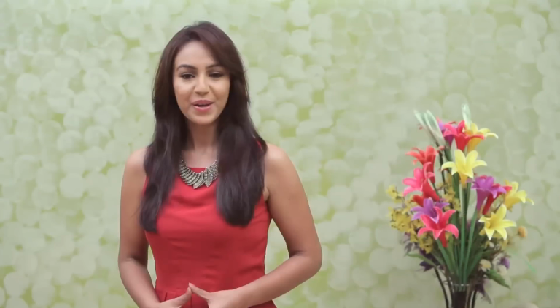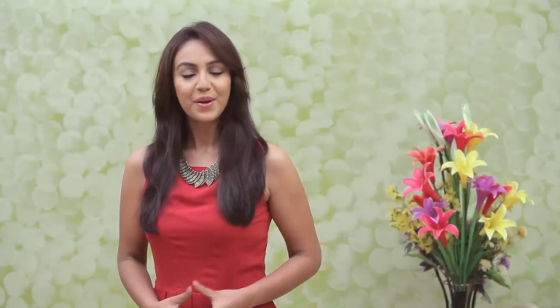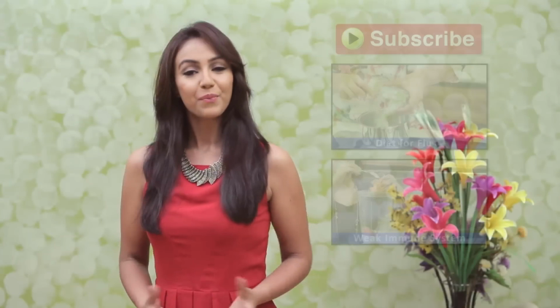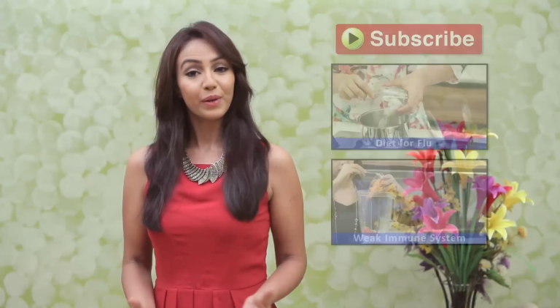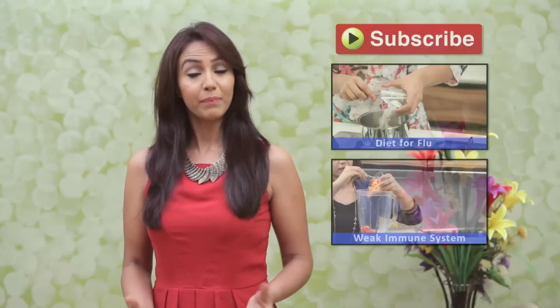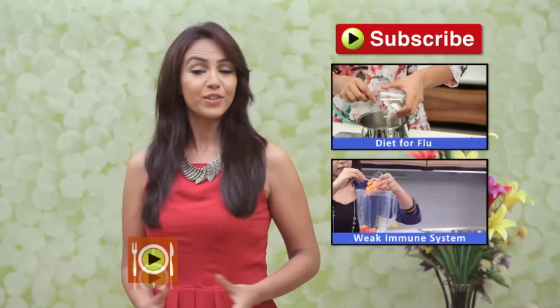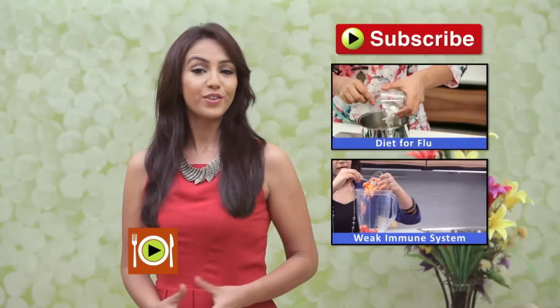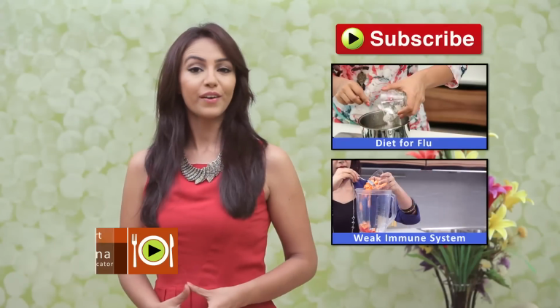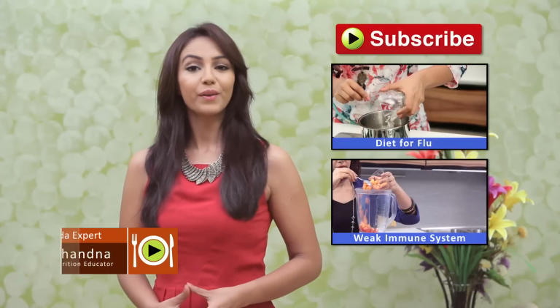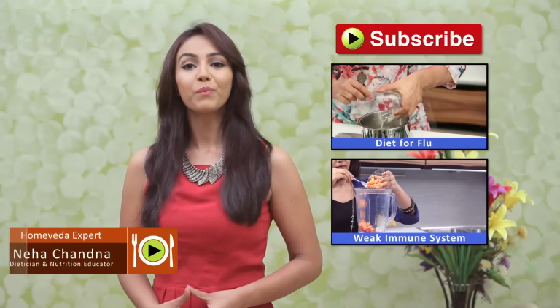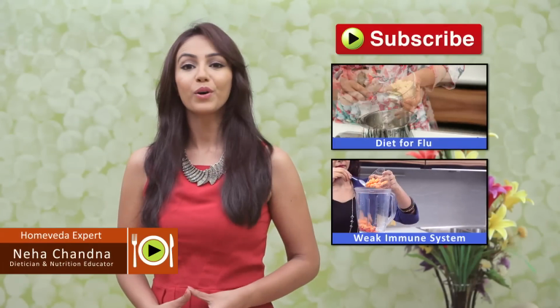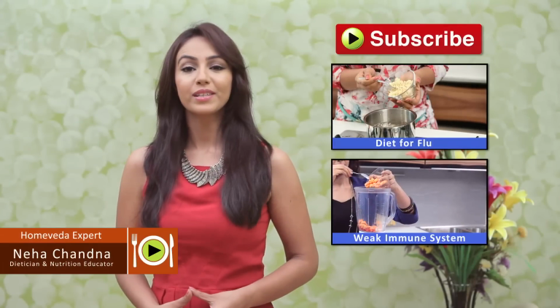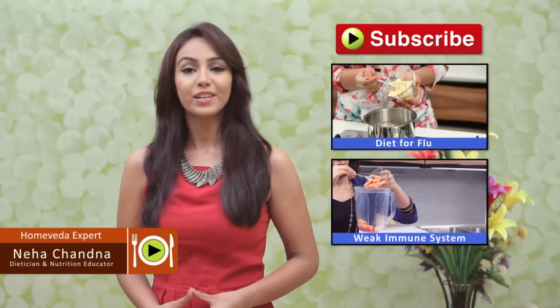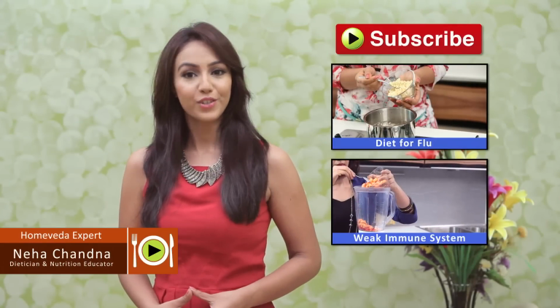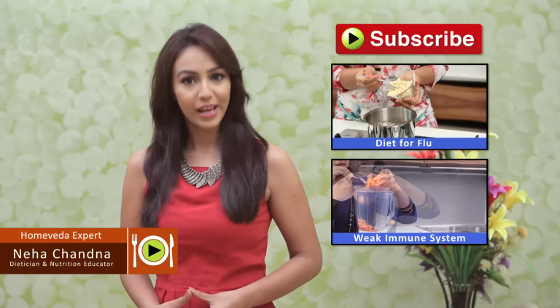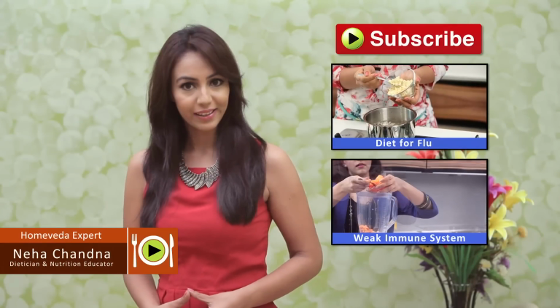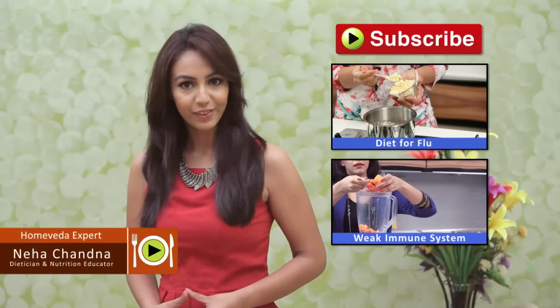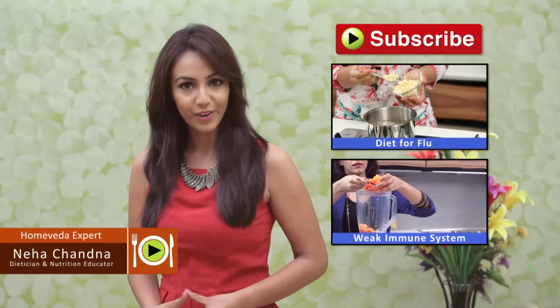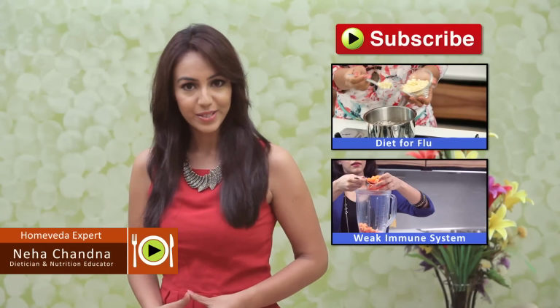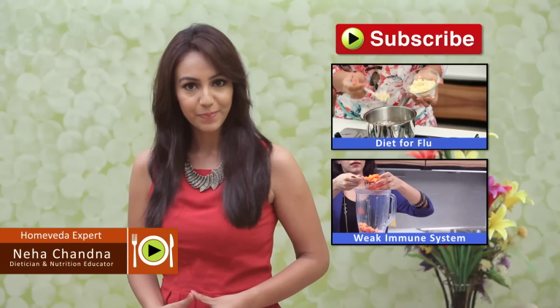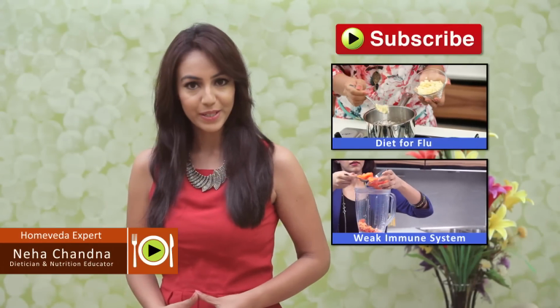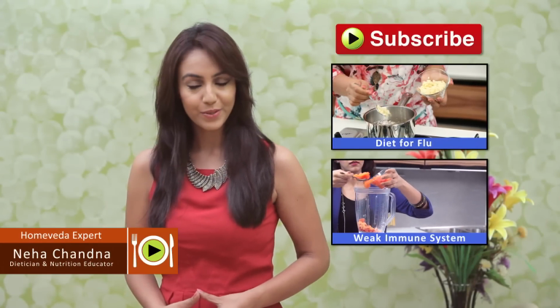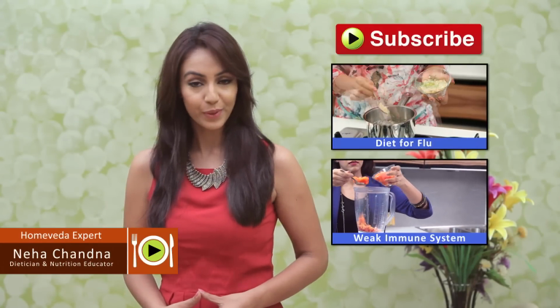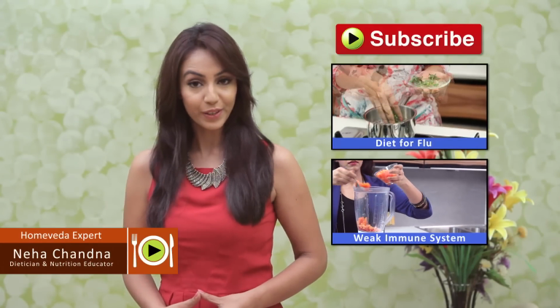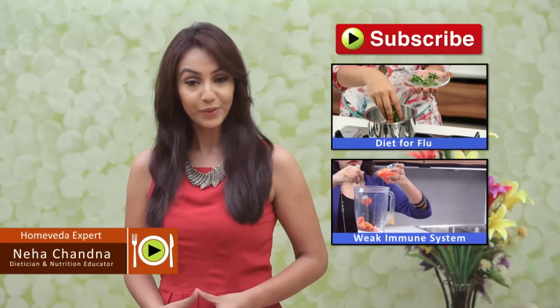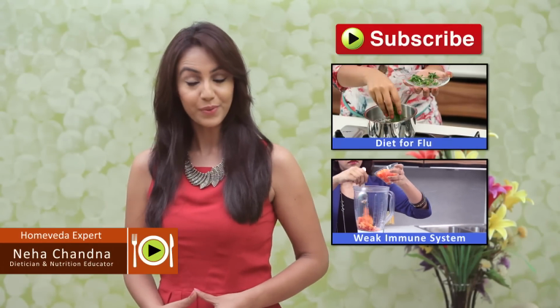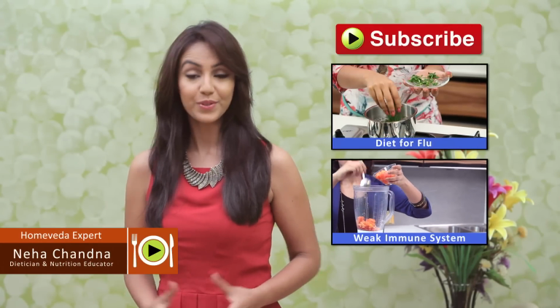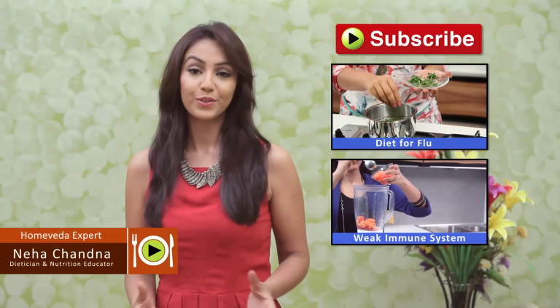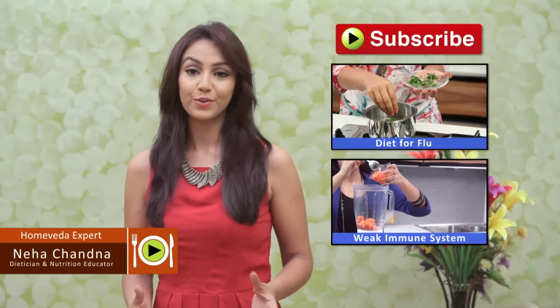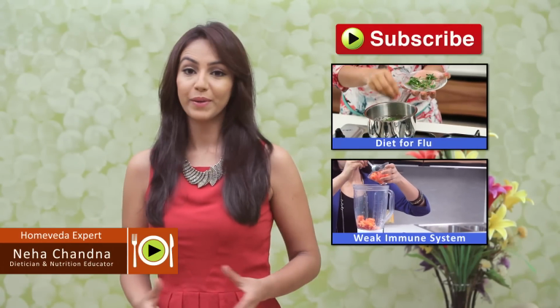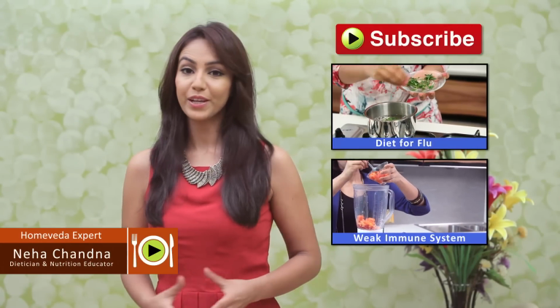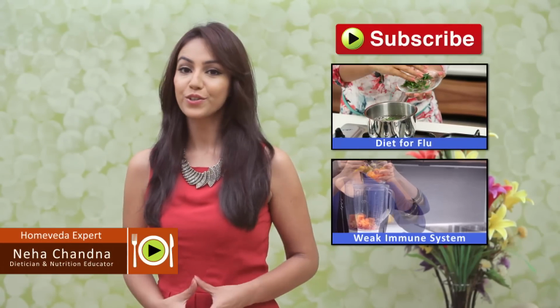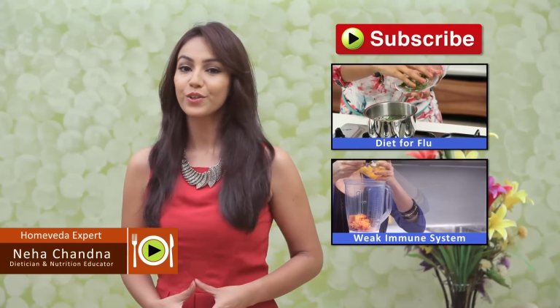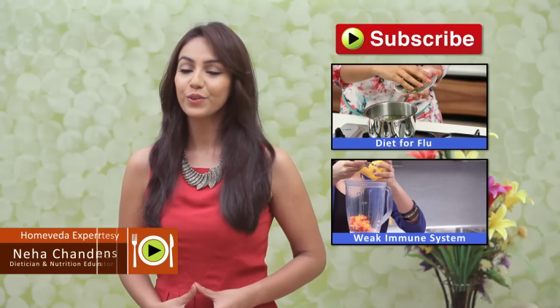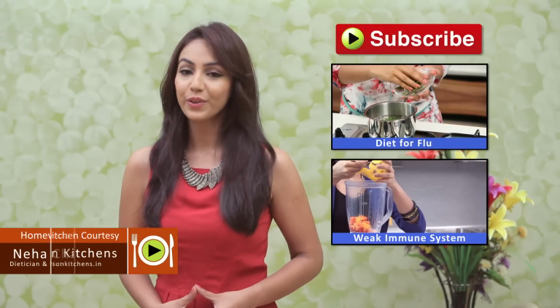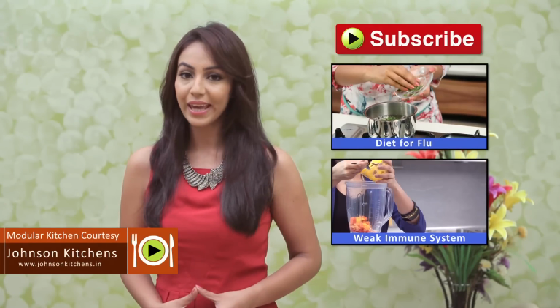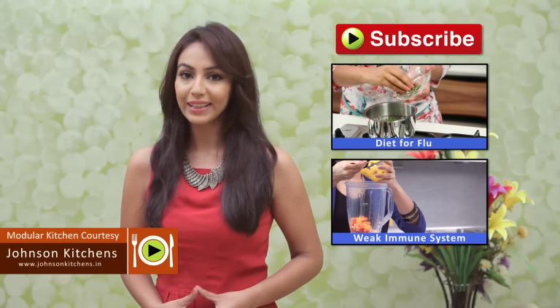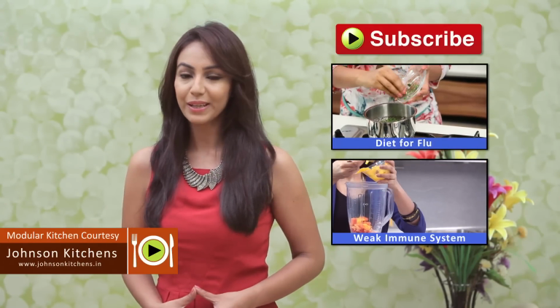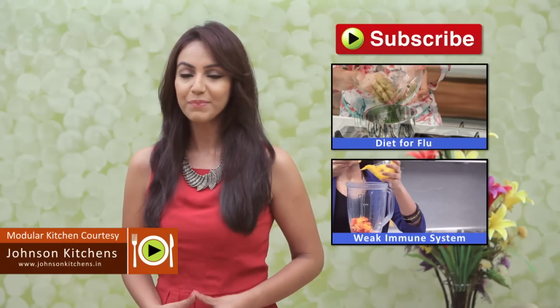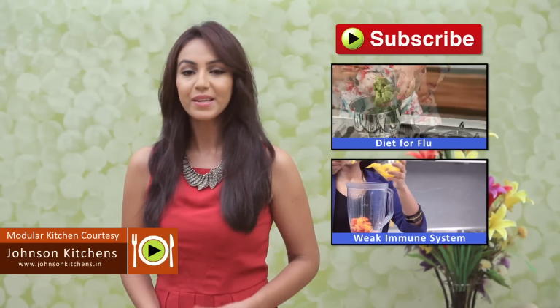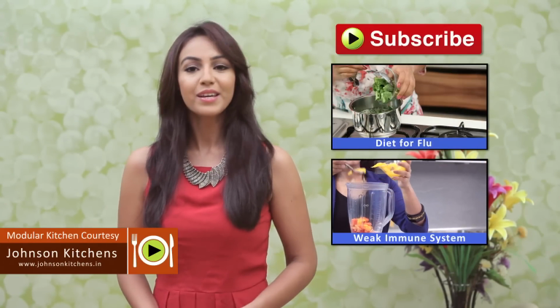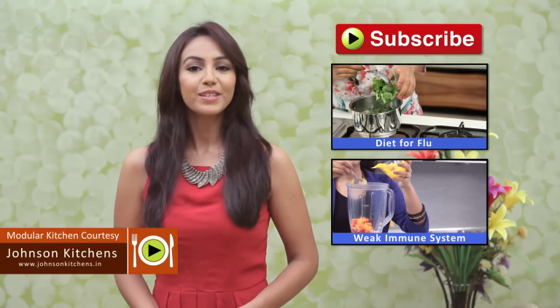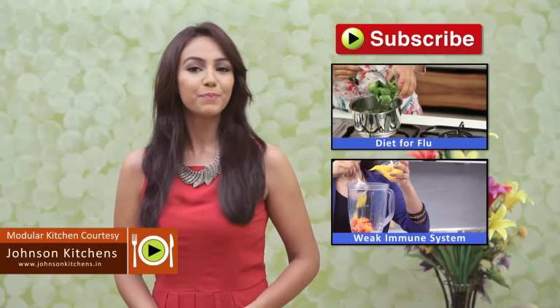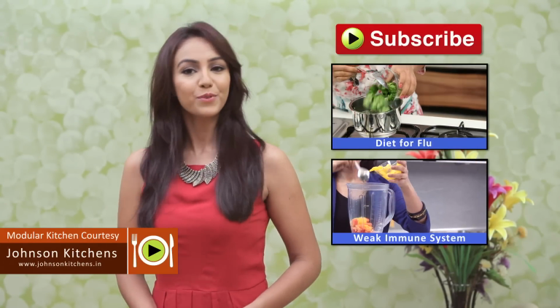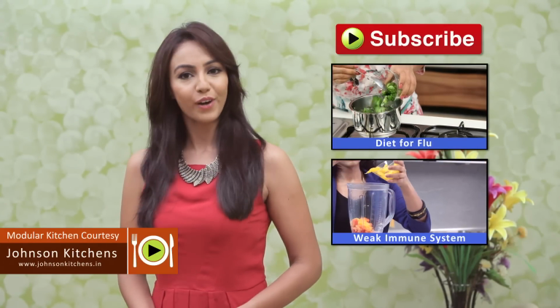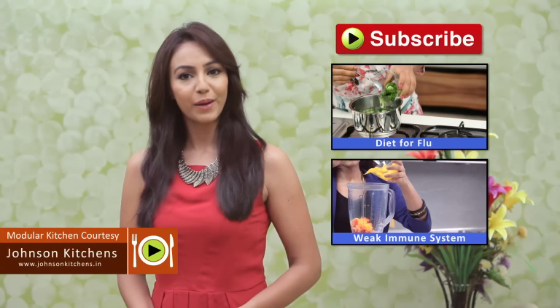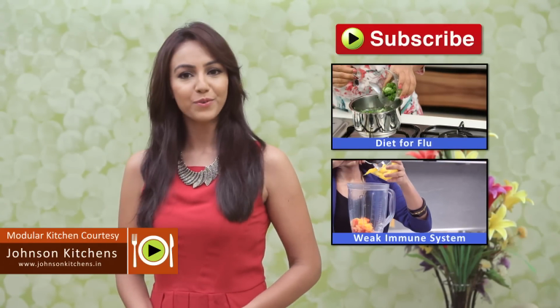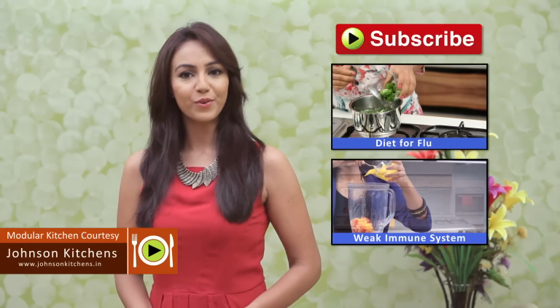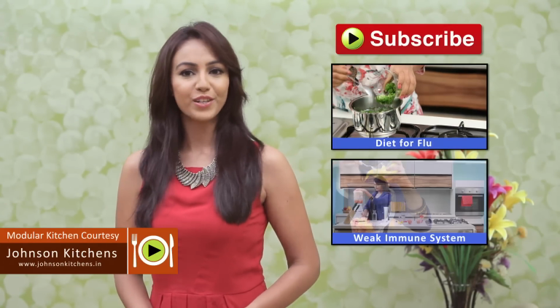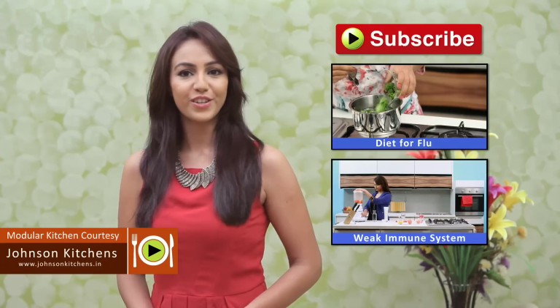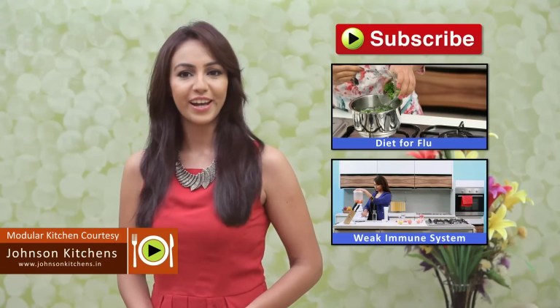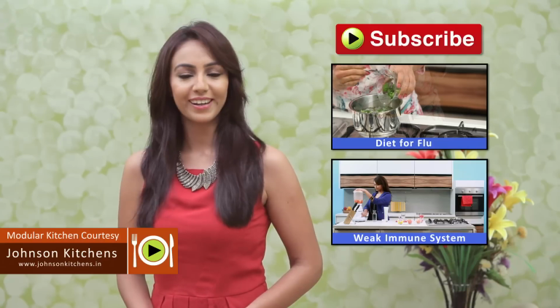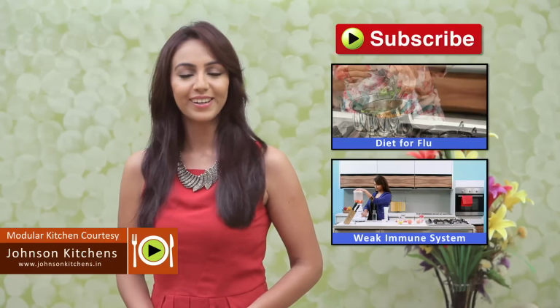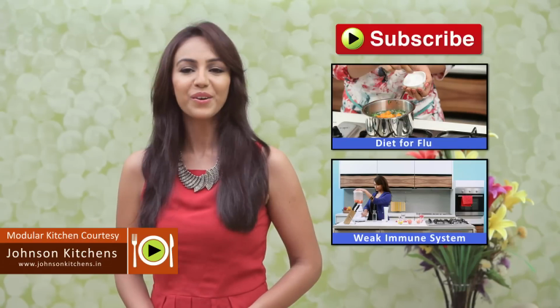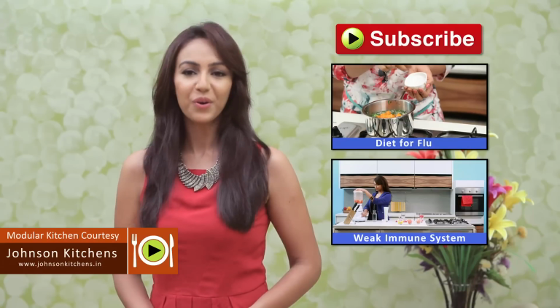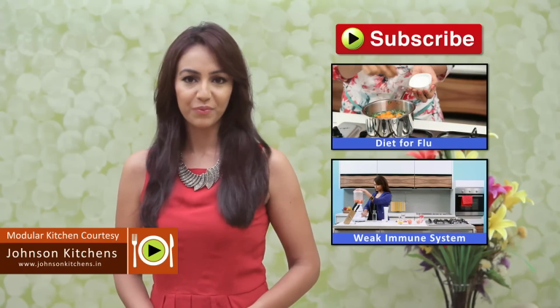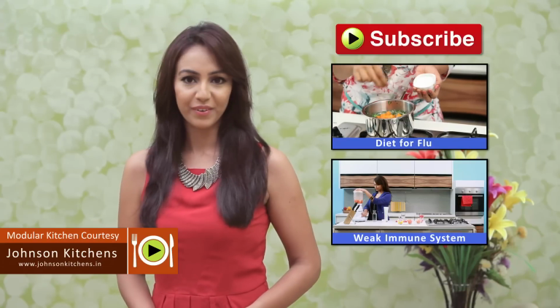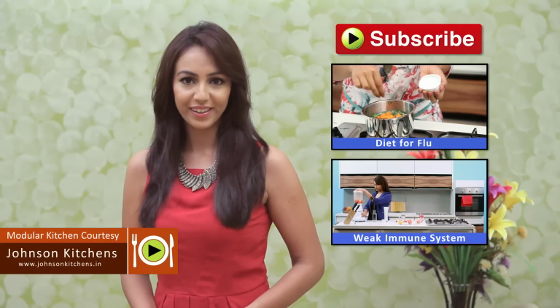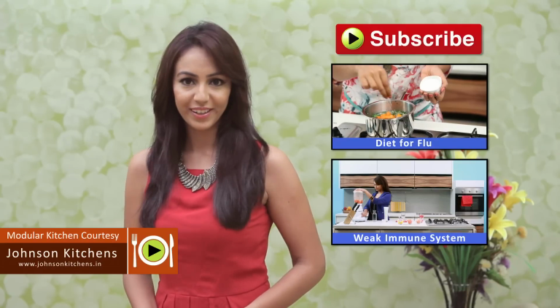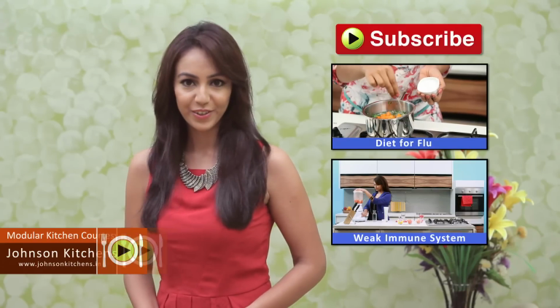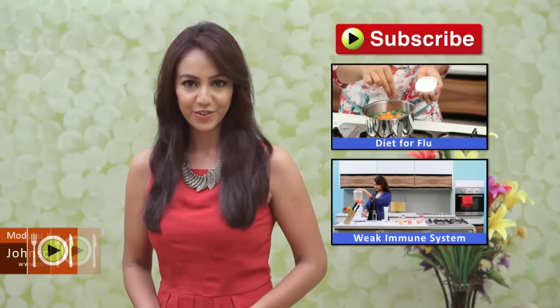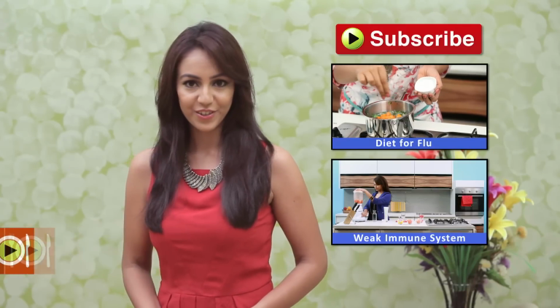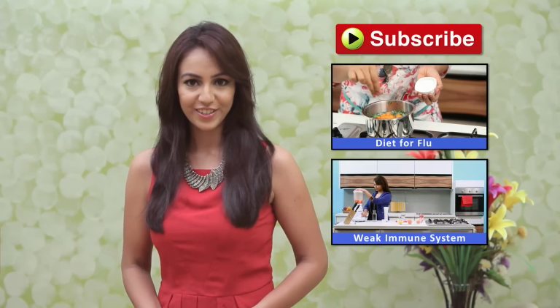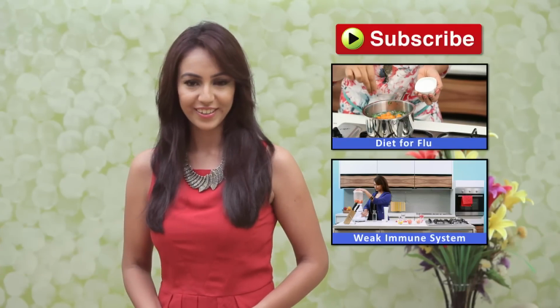We'll be sharing more such healthy recipes with you, so to make sure you get them, subscribe to our channel HomeVeda Nutrition.